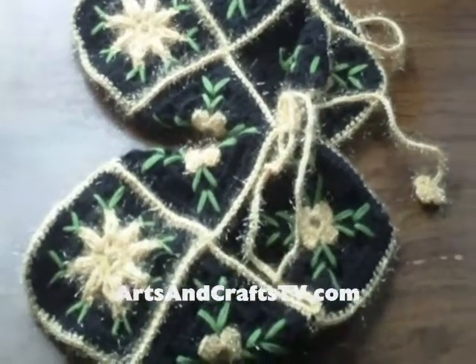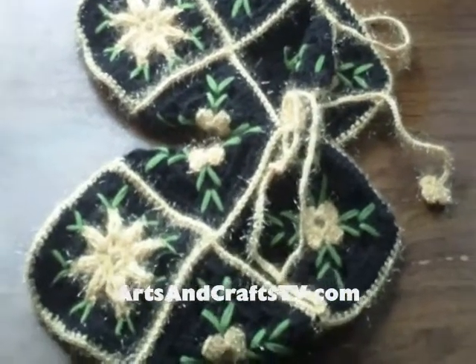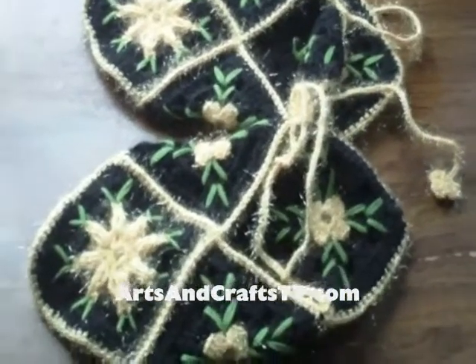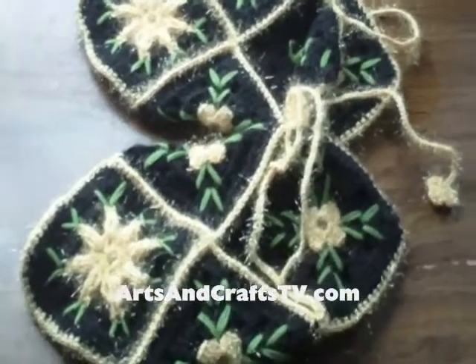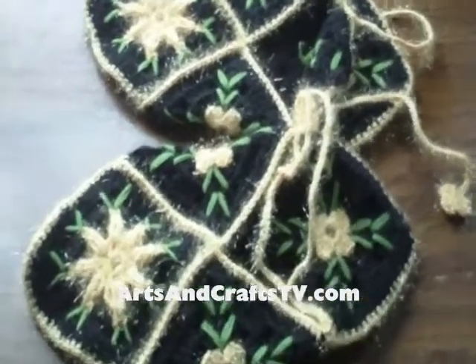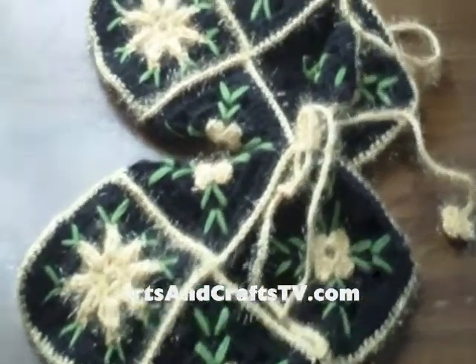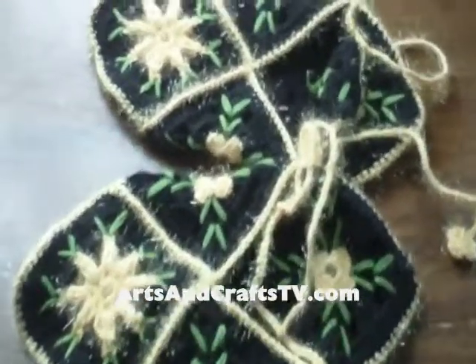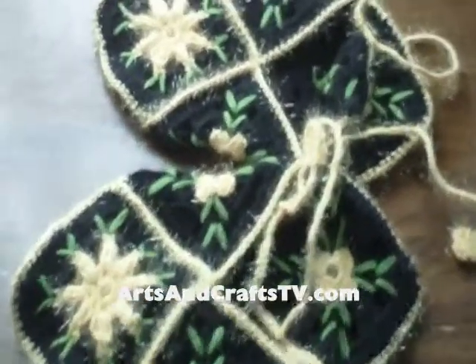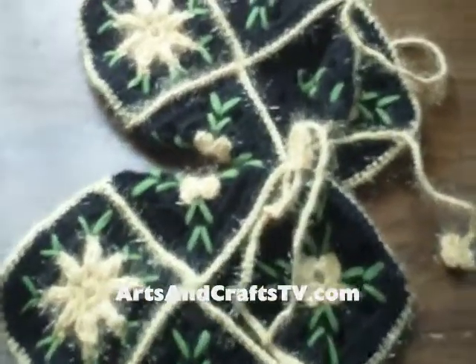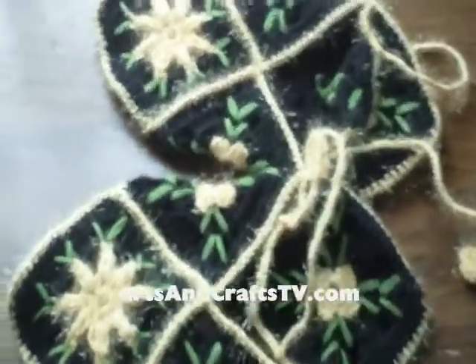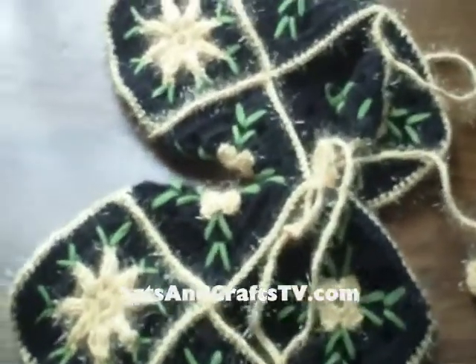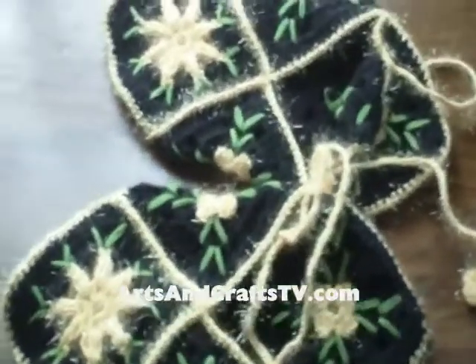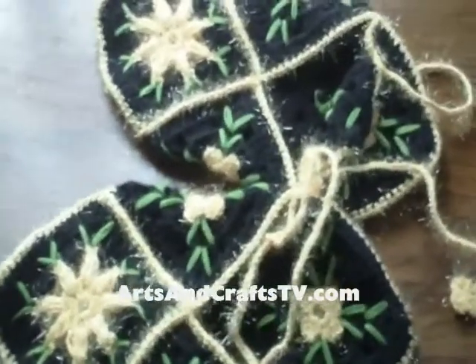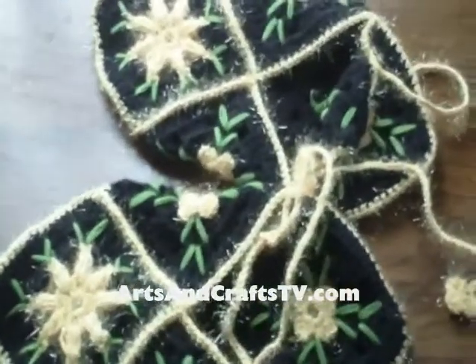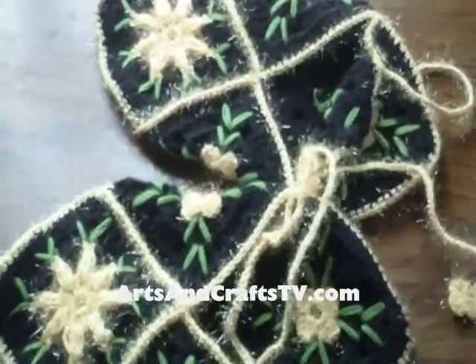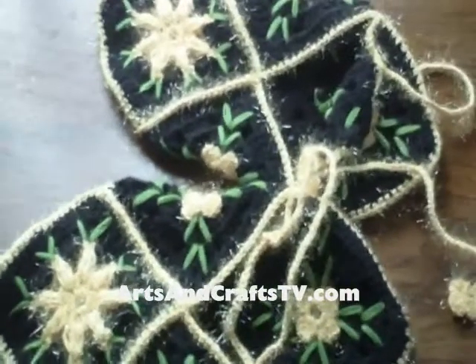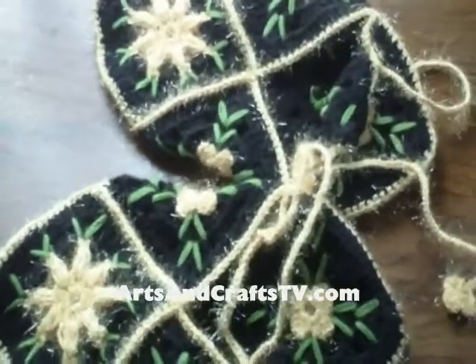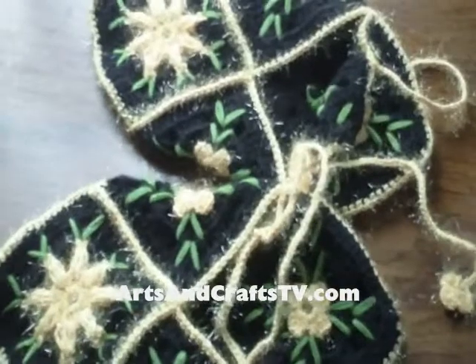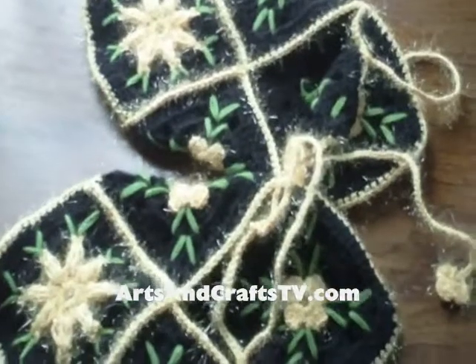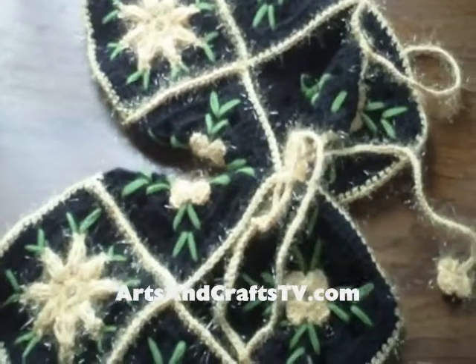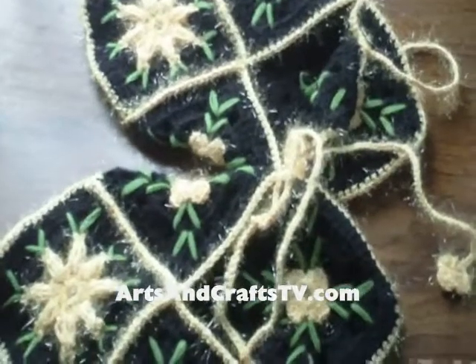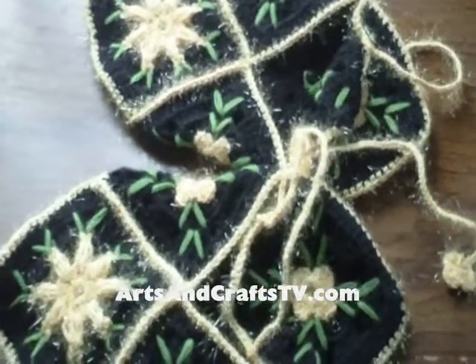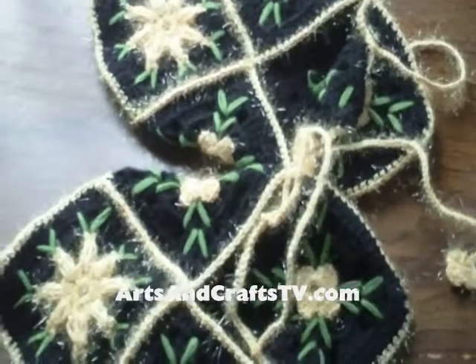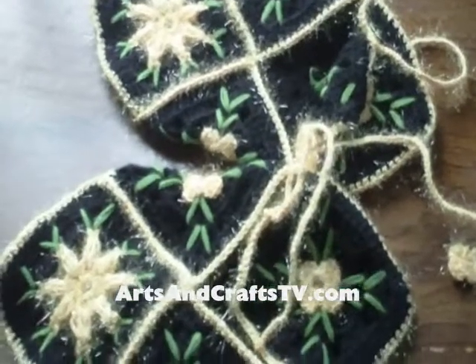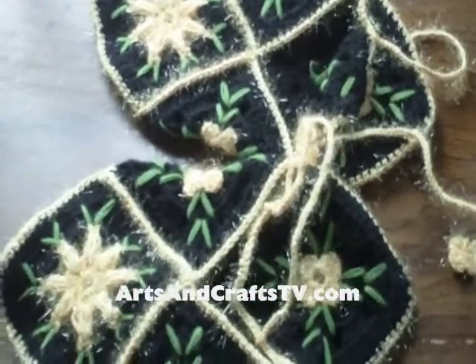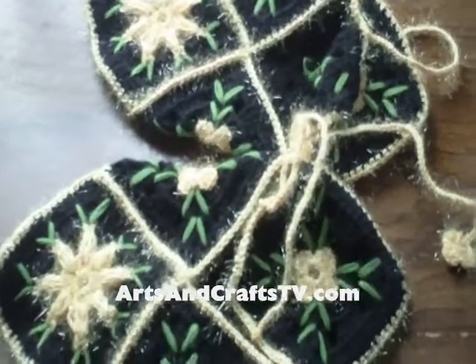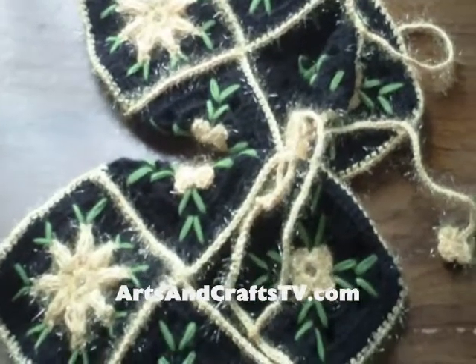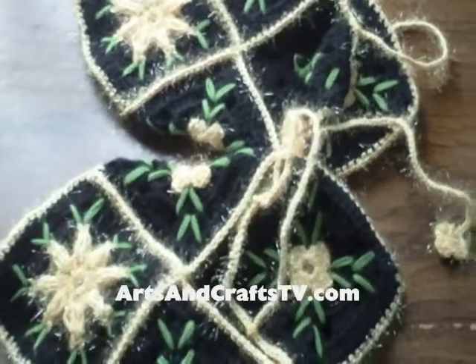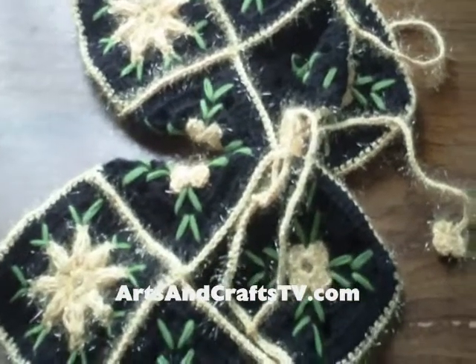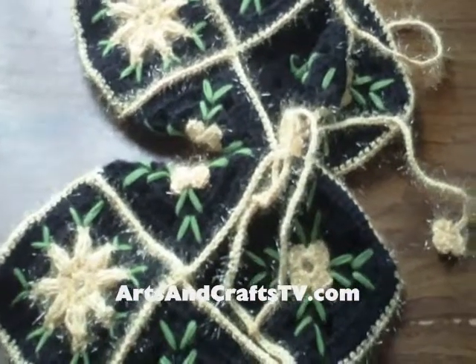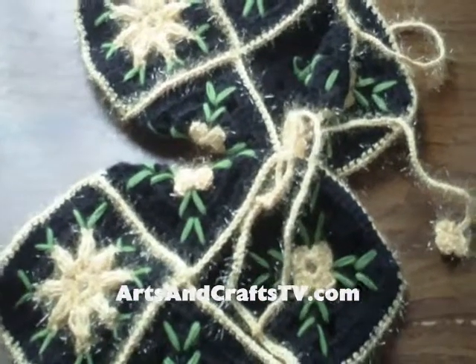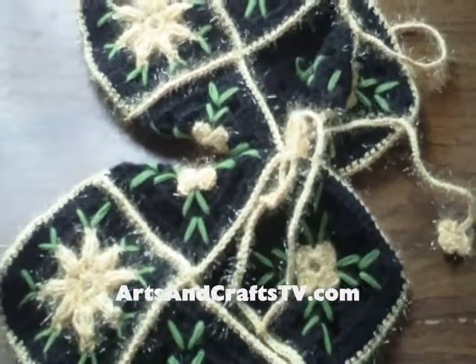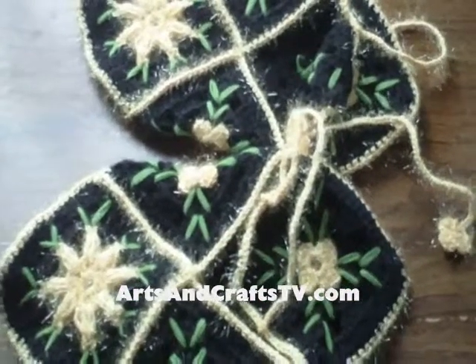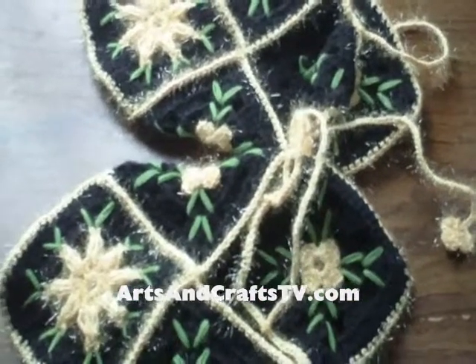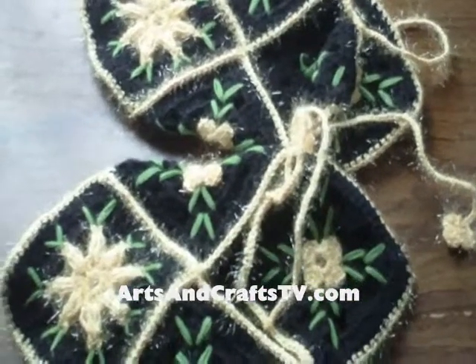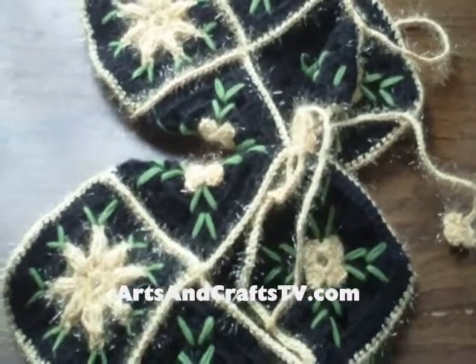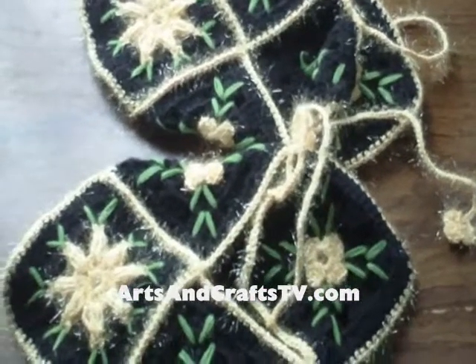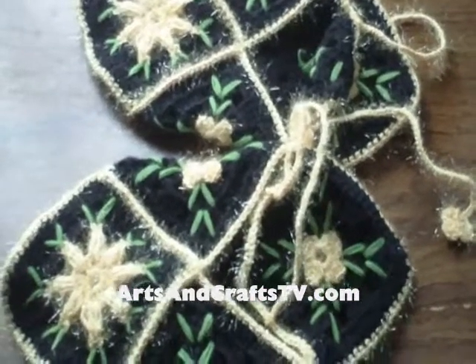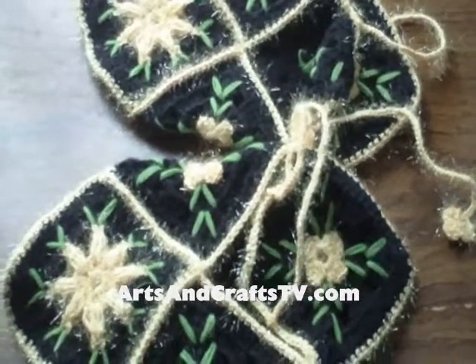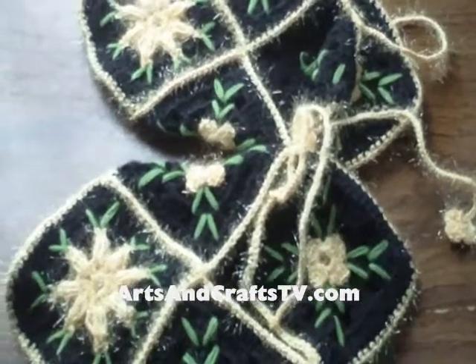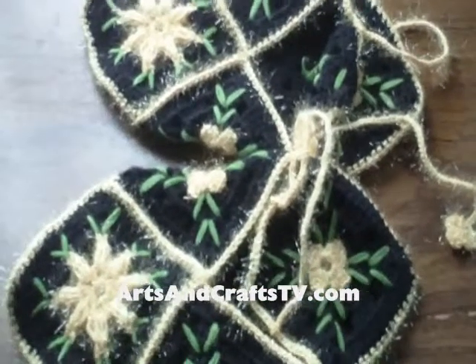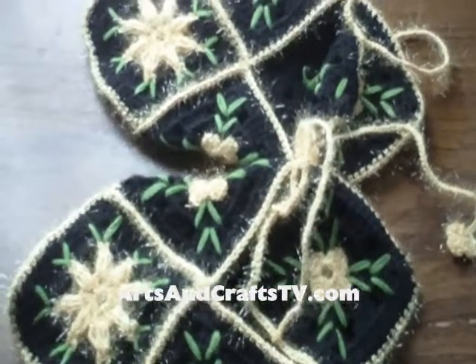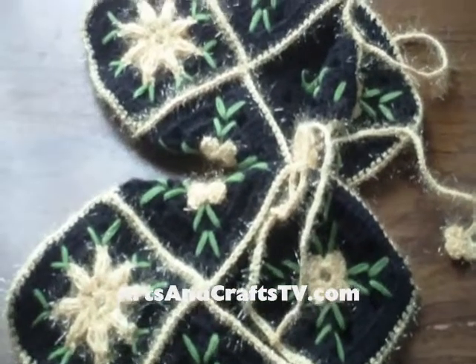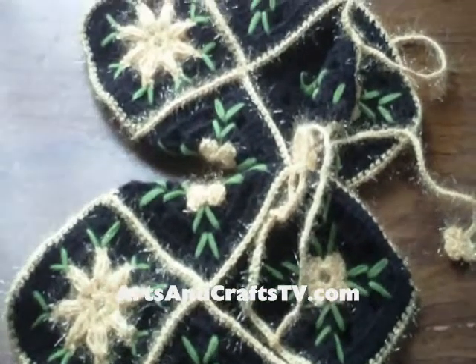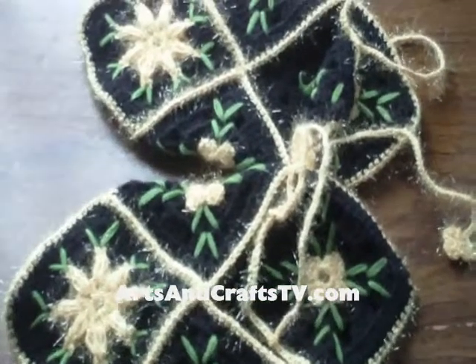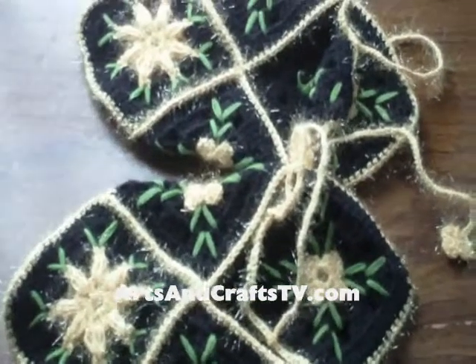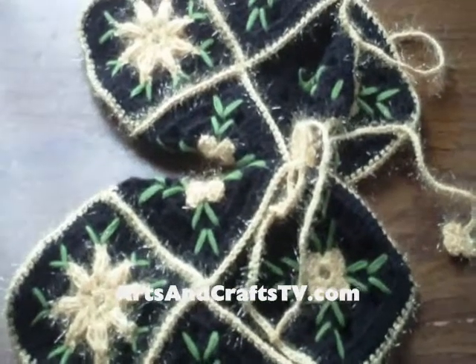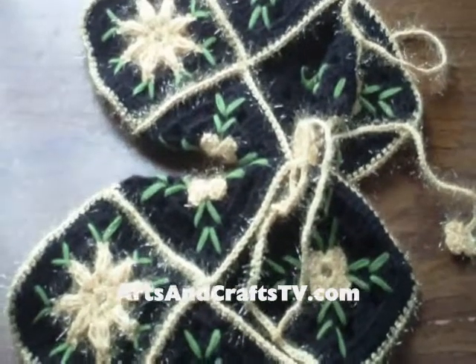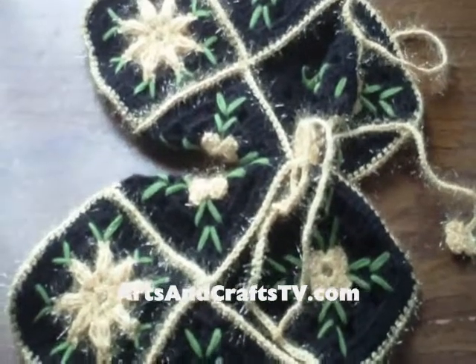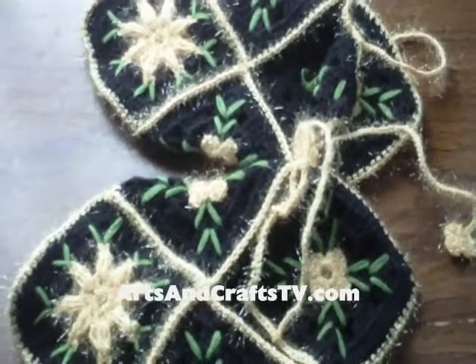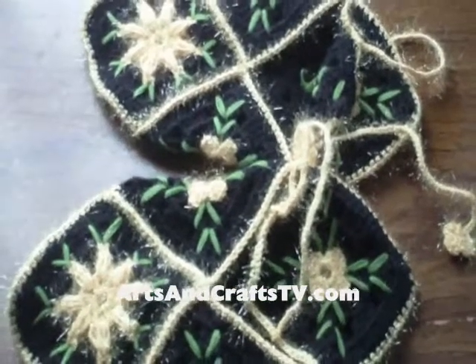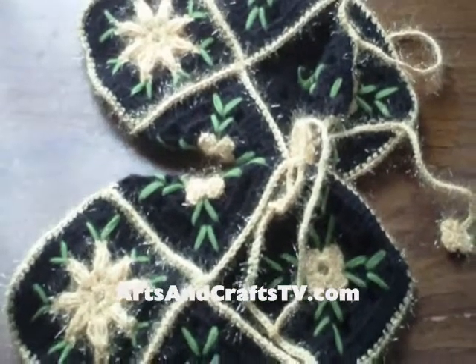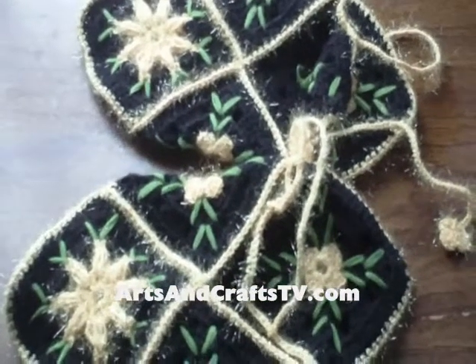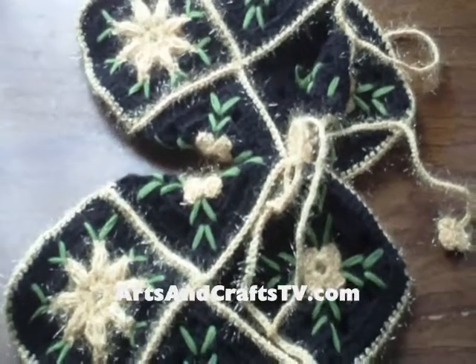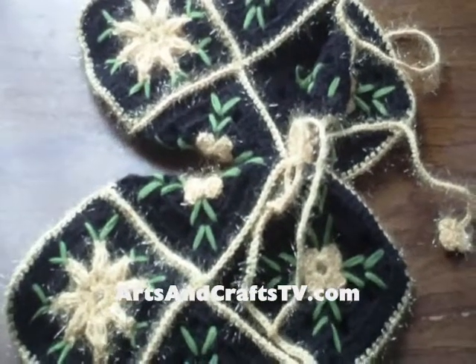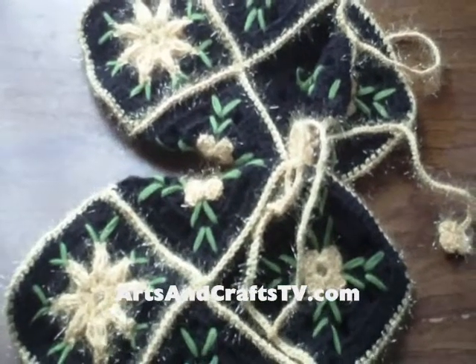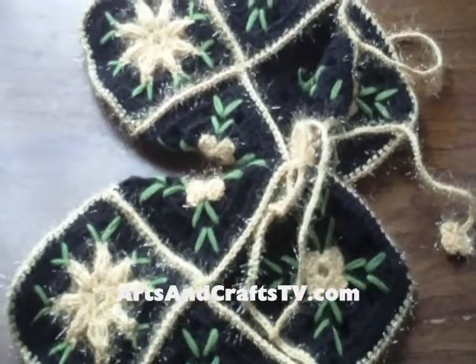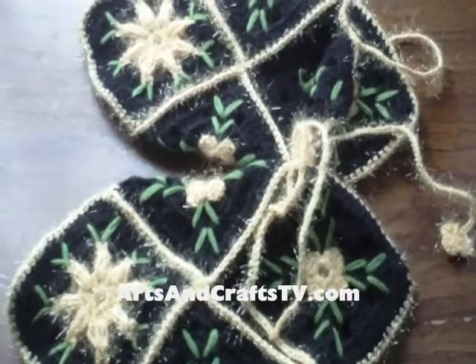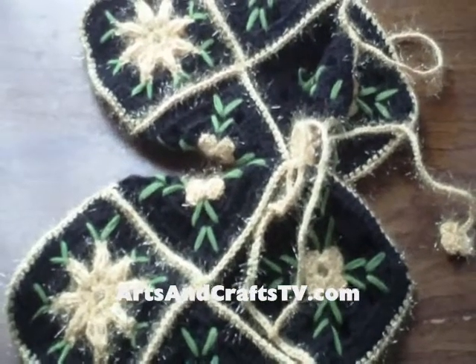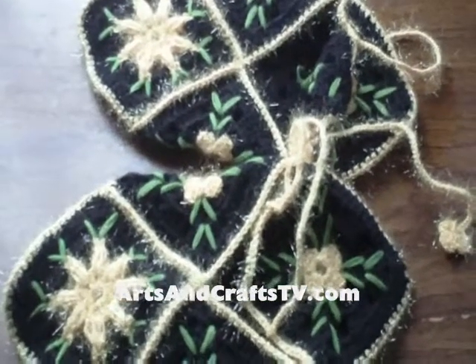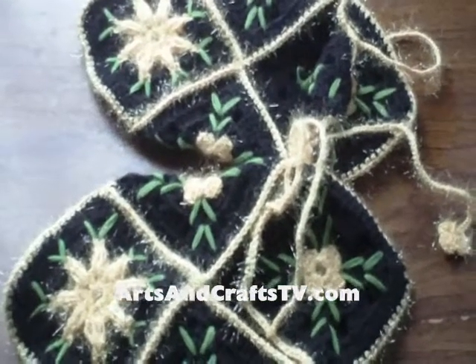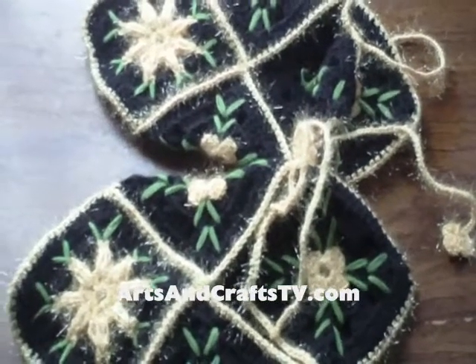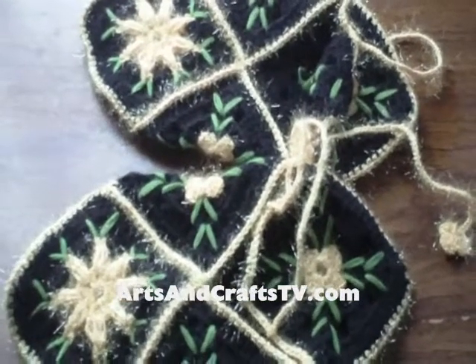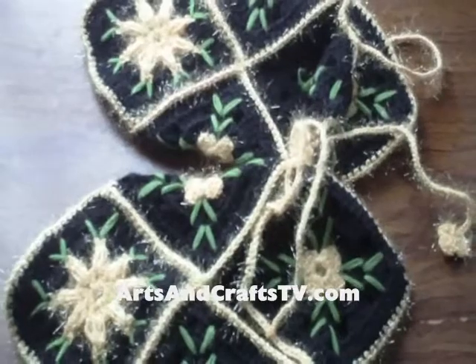I hope you liked these handicrafts from Turkey. I hope to talk to you soon with my own craft. Bye bye!